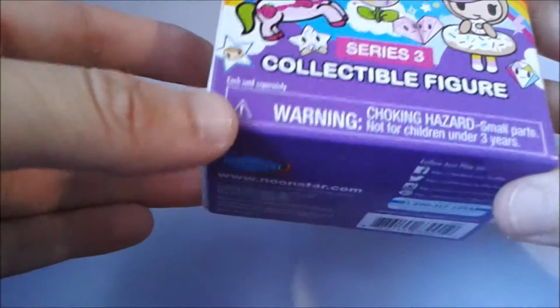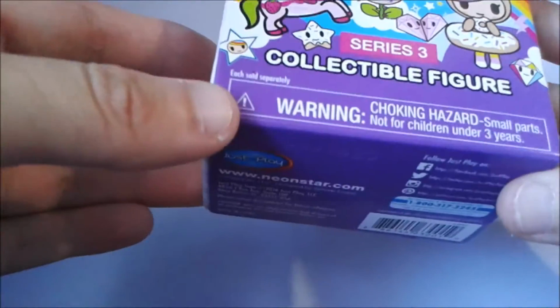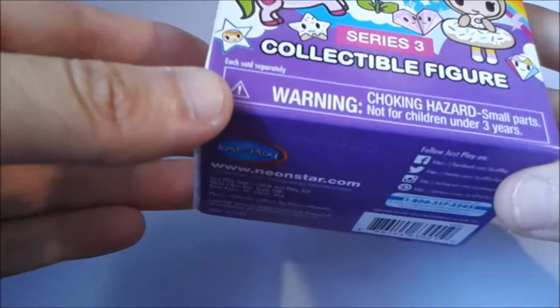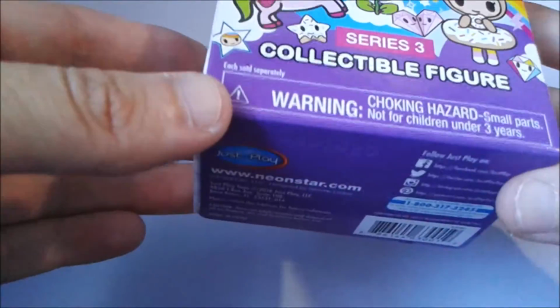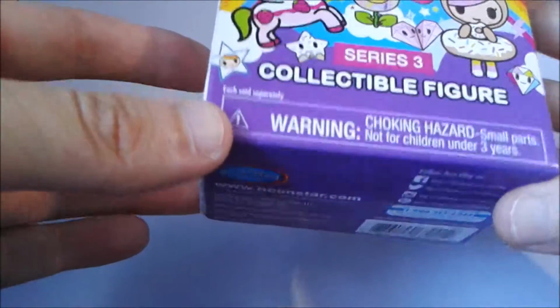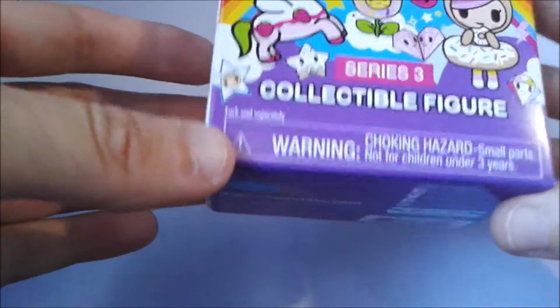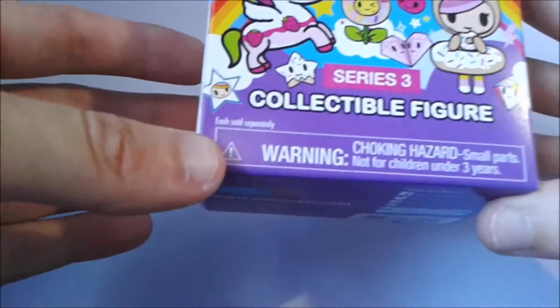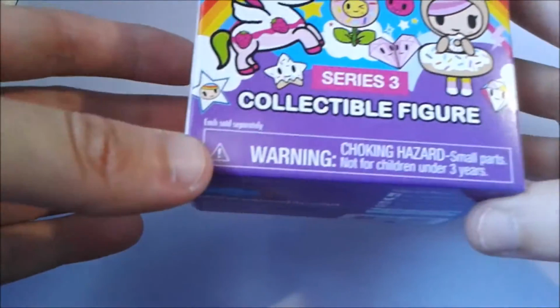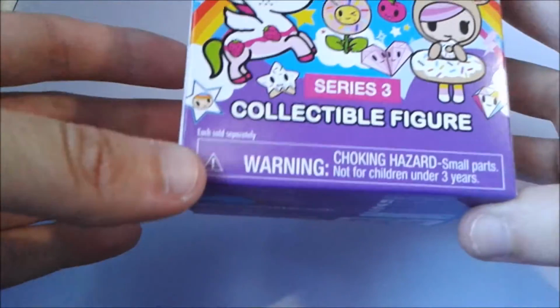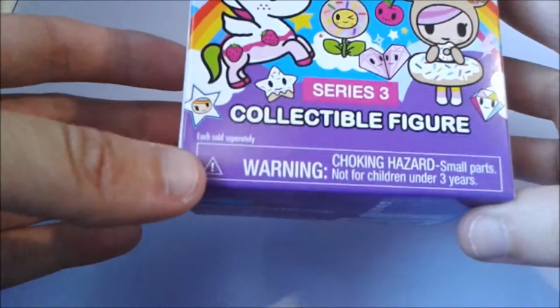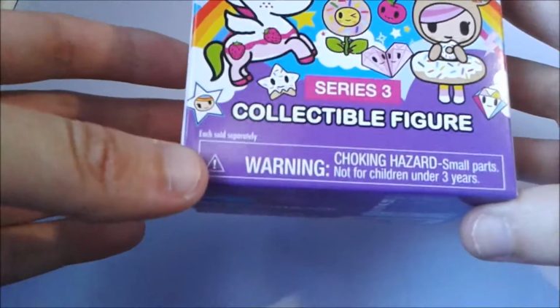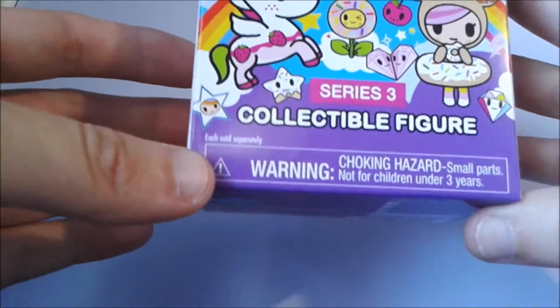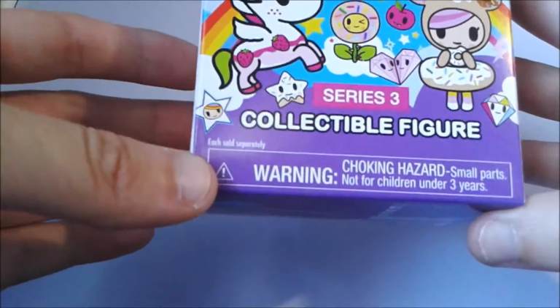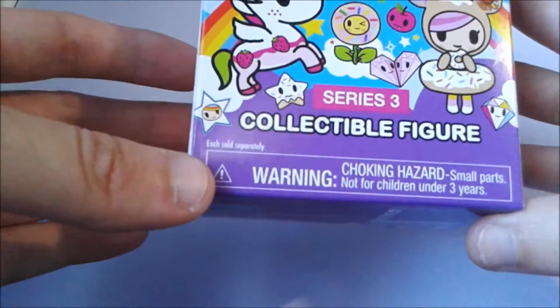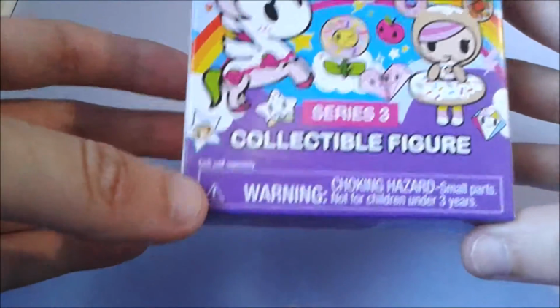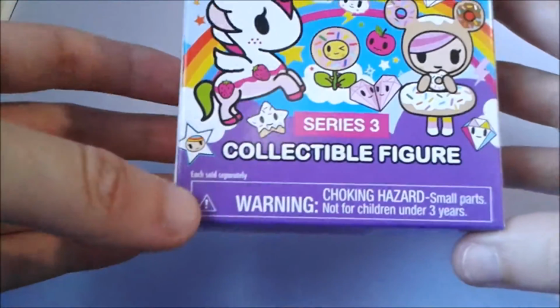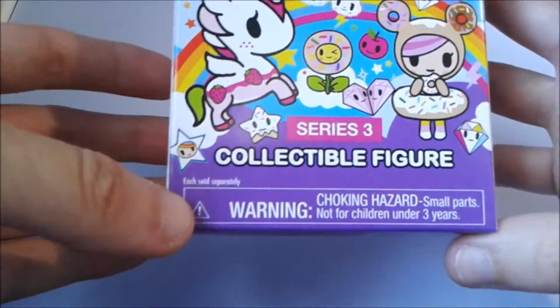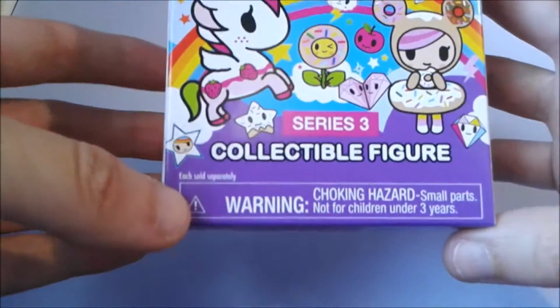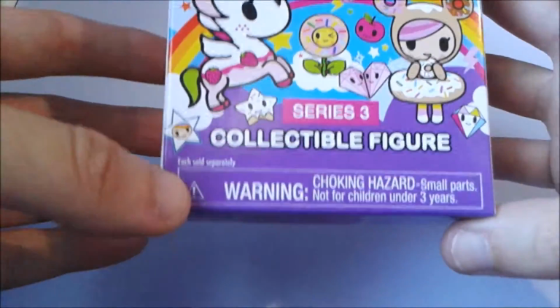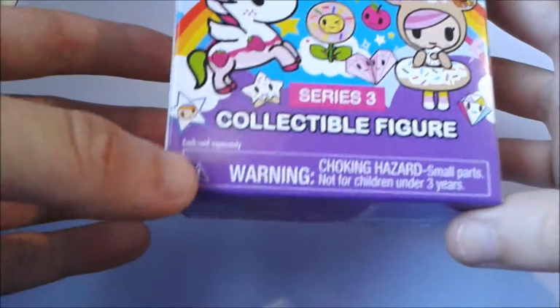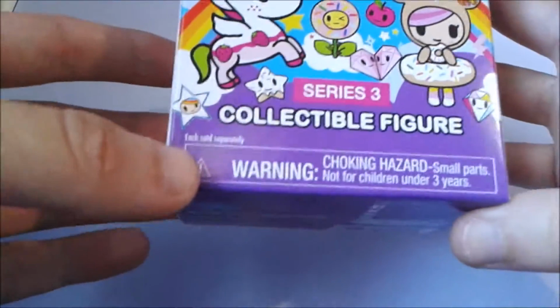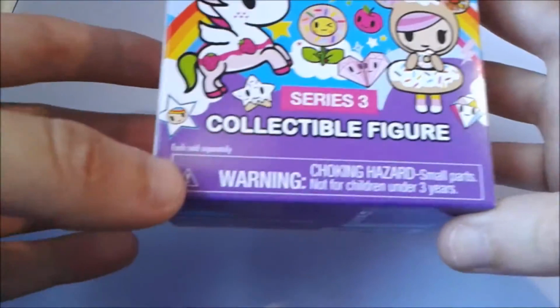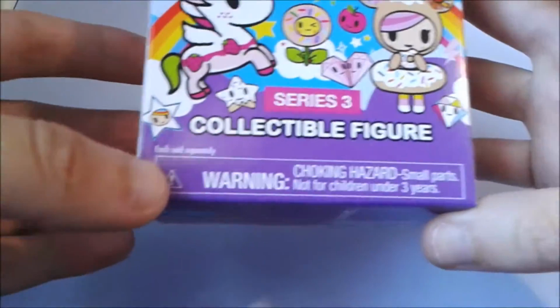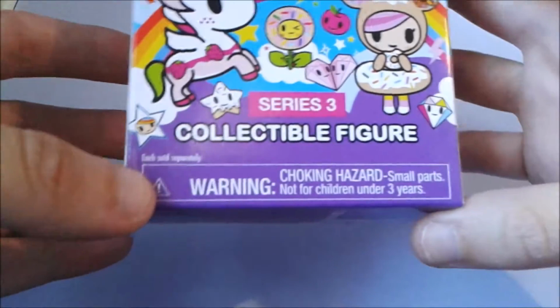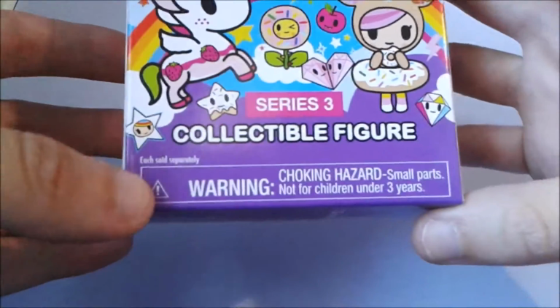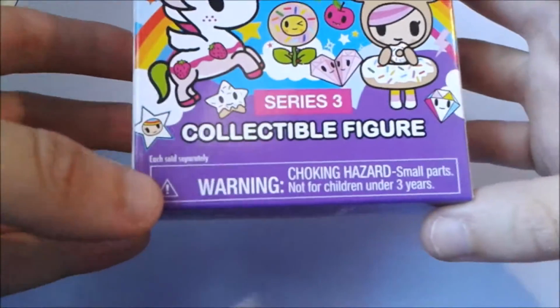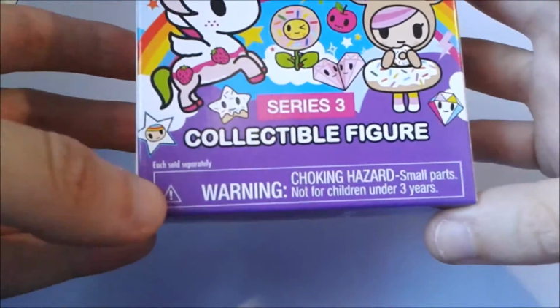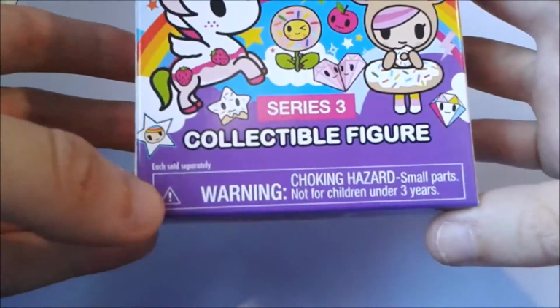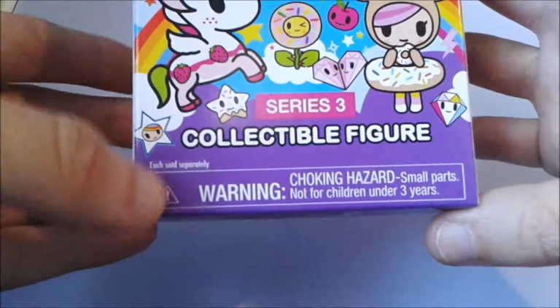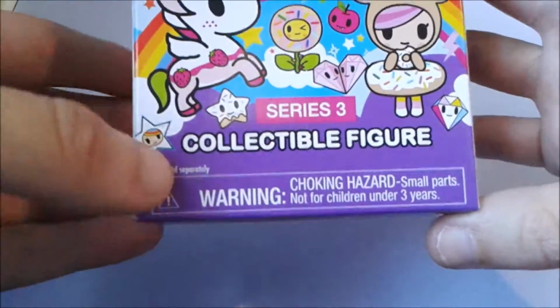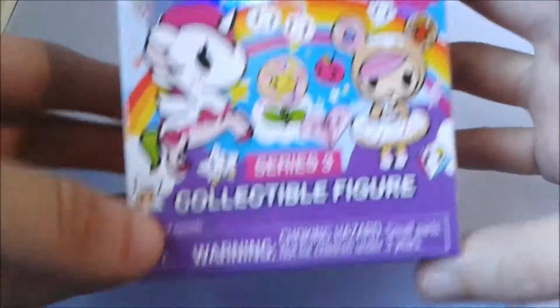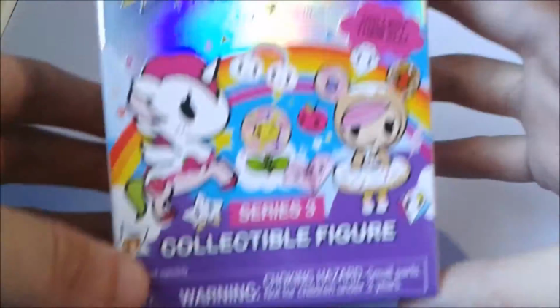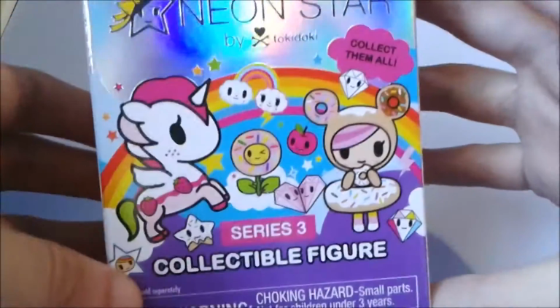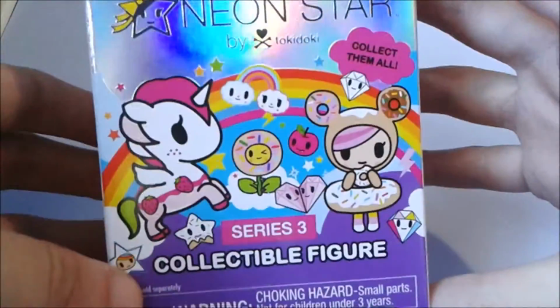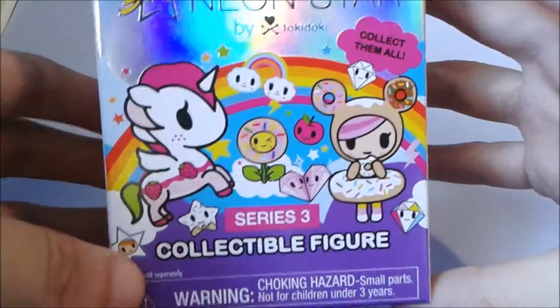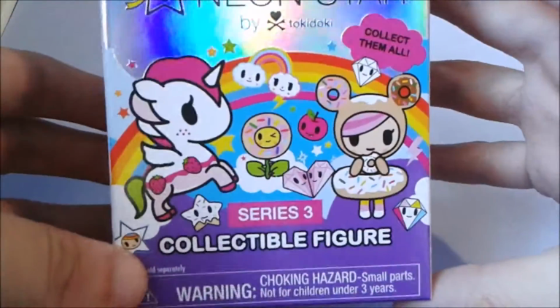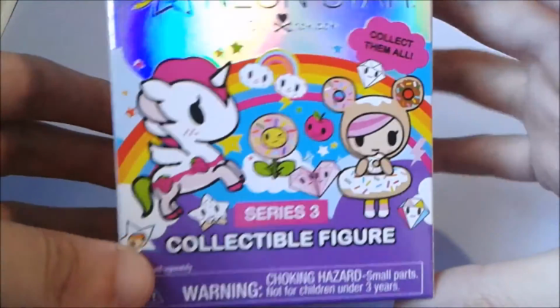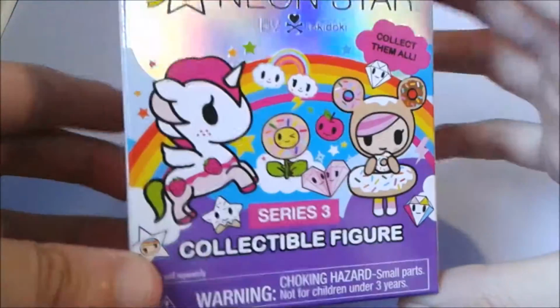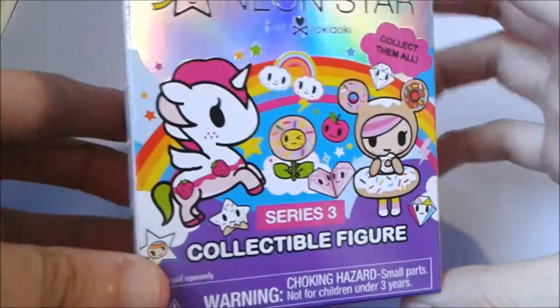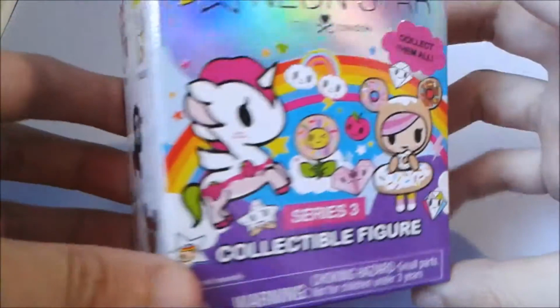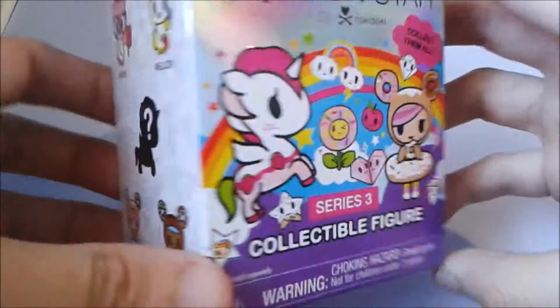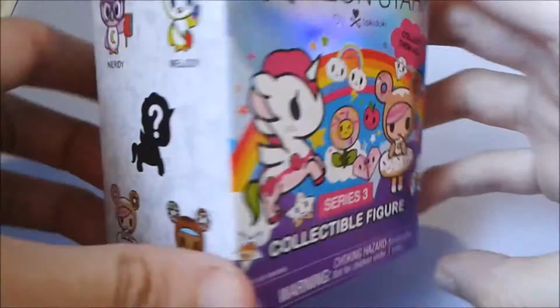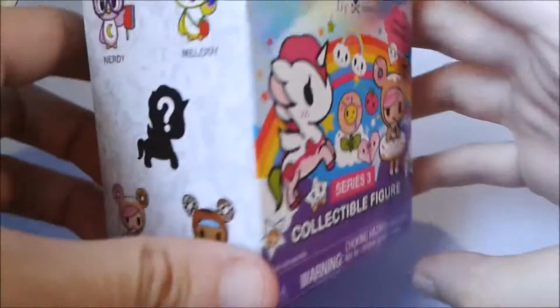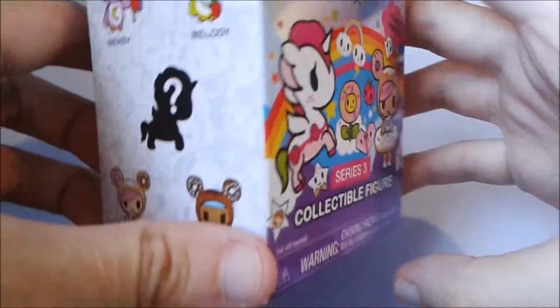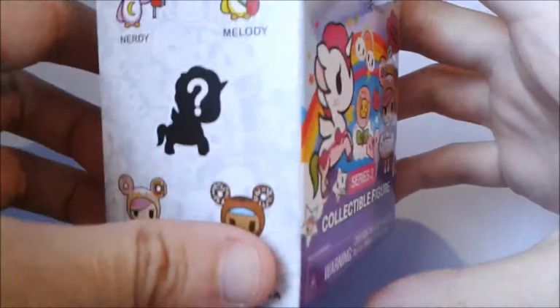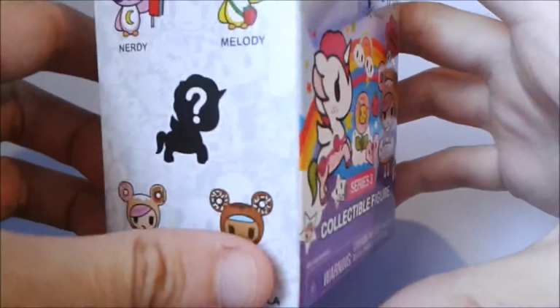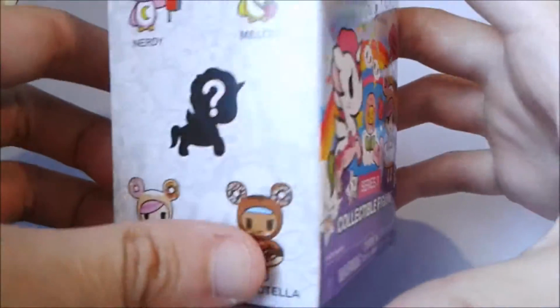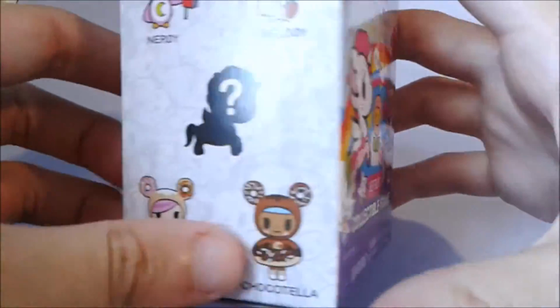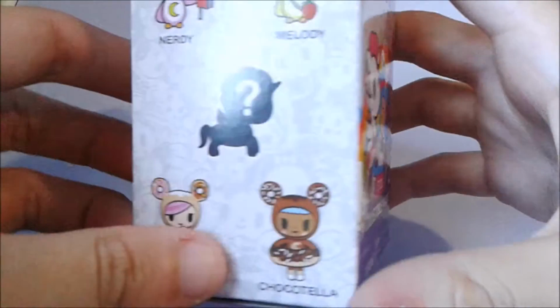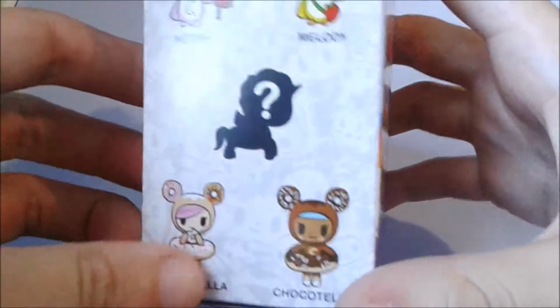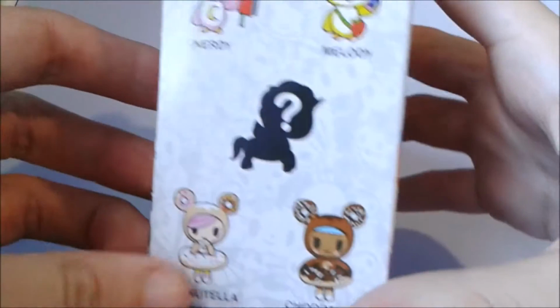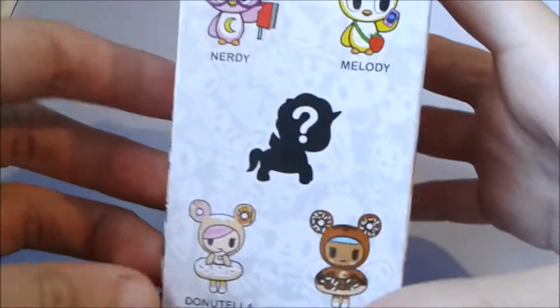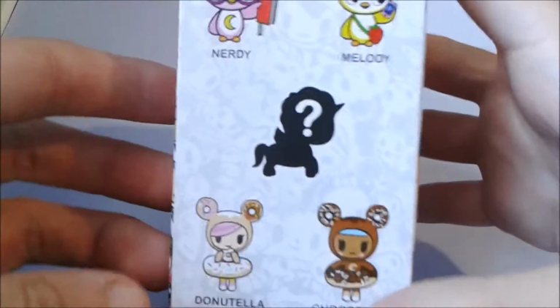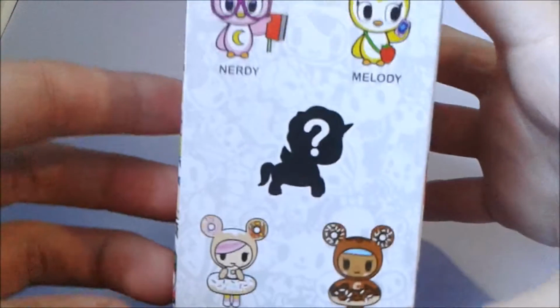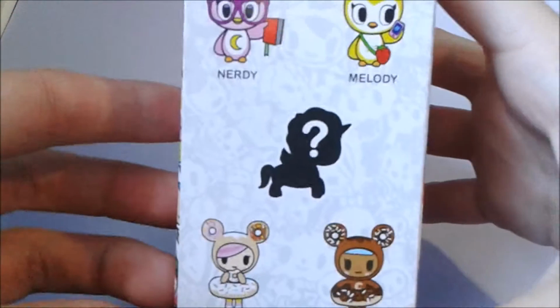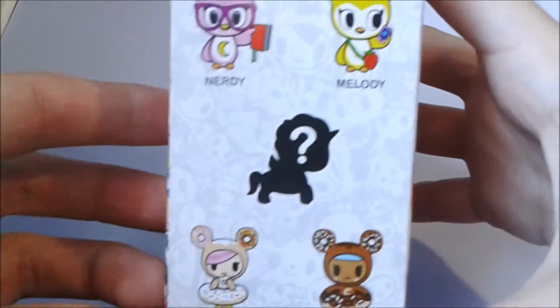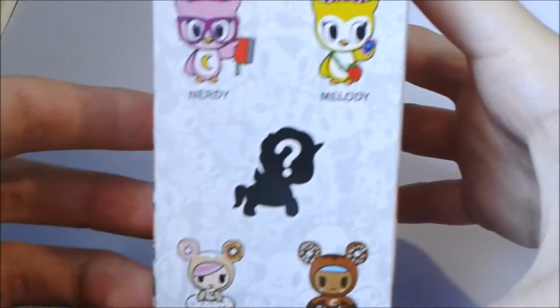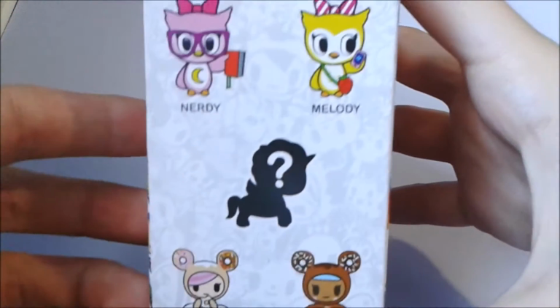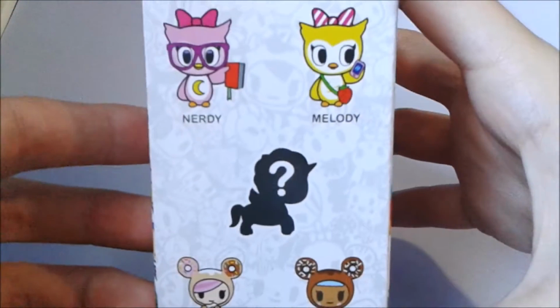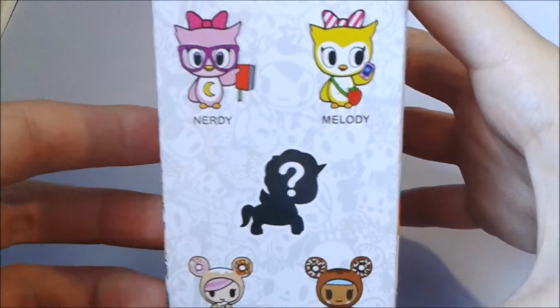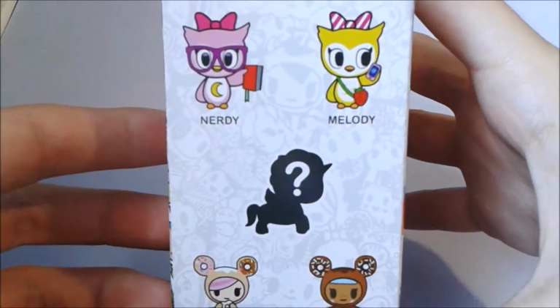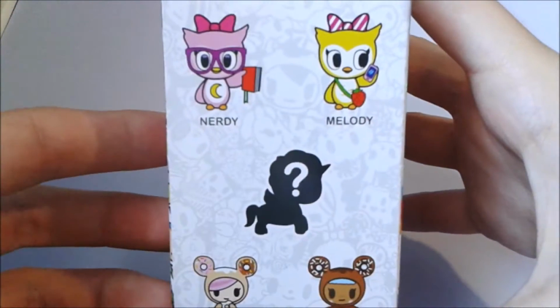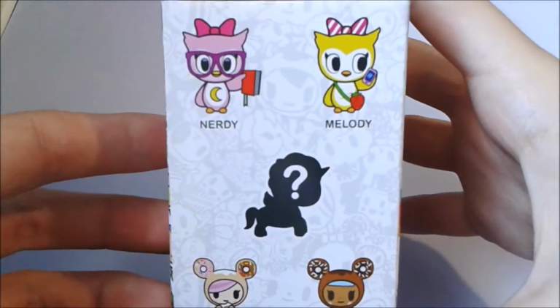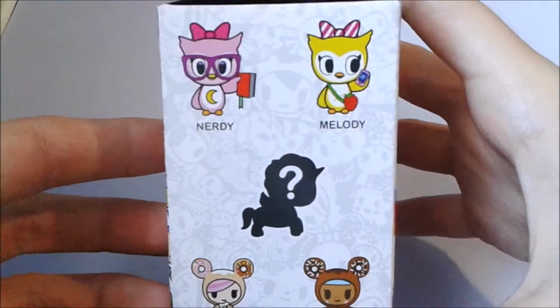Little collectible figure thingy. It's a blind box, so these are all the choices we can get.